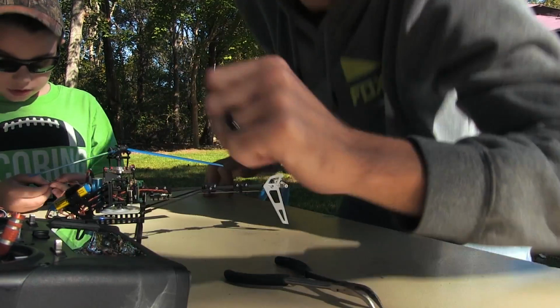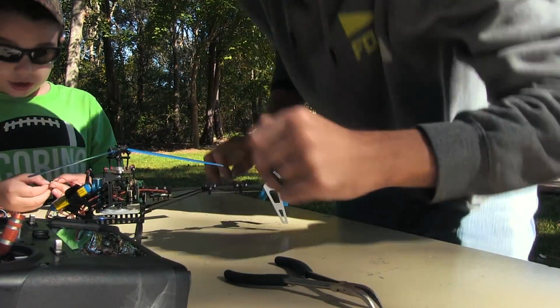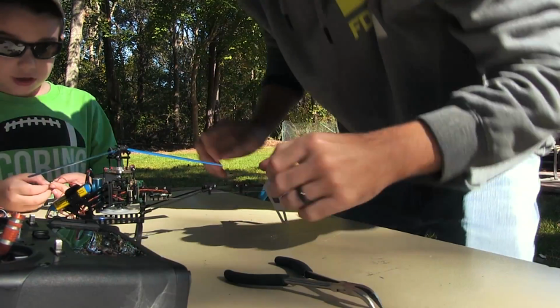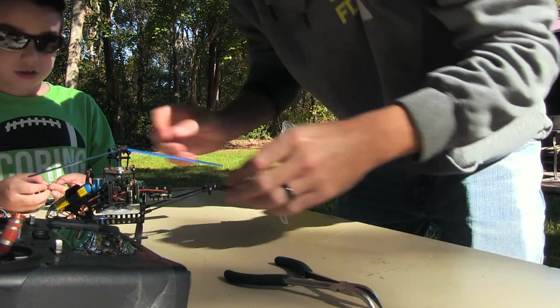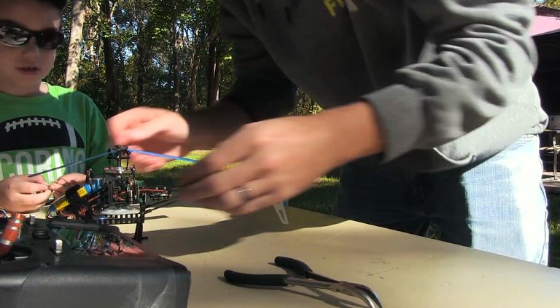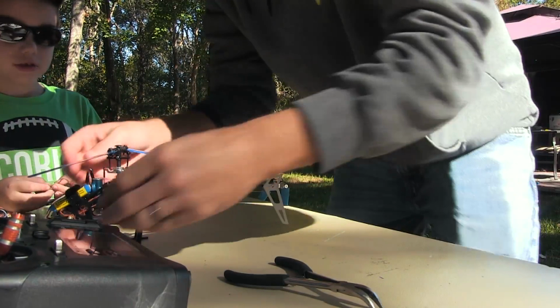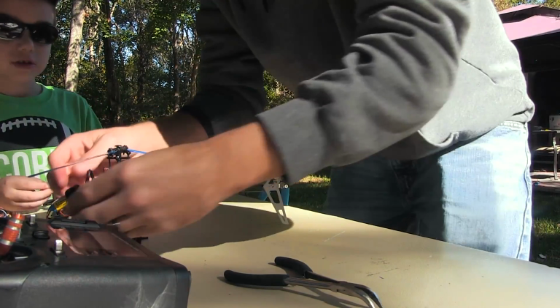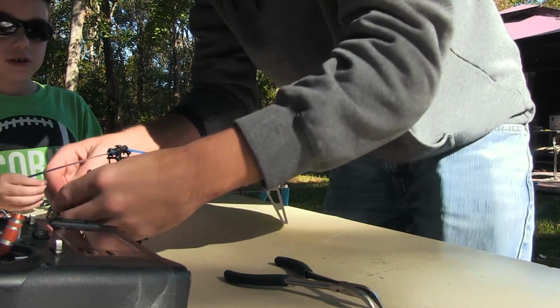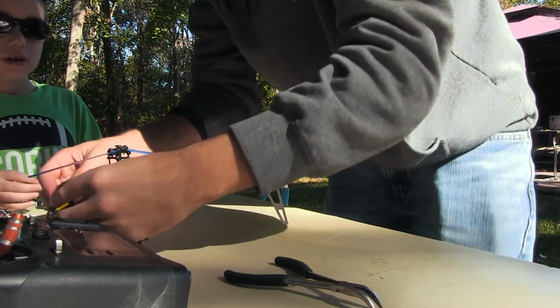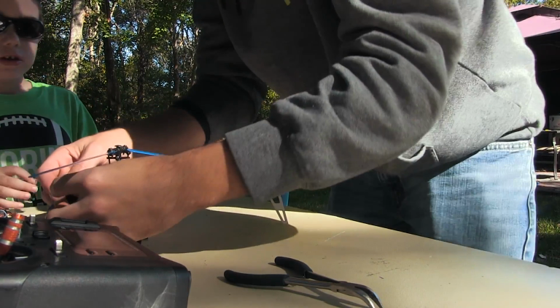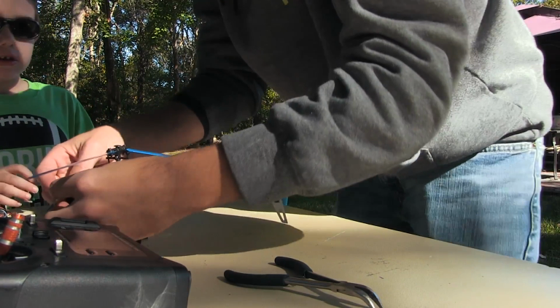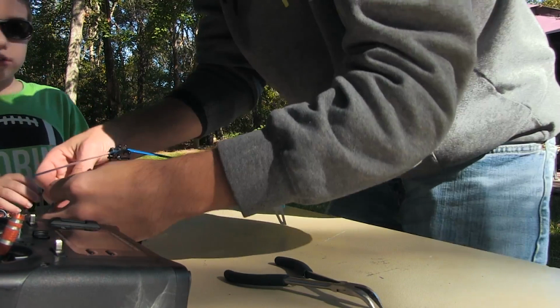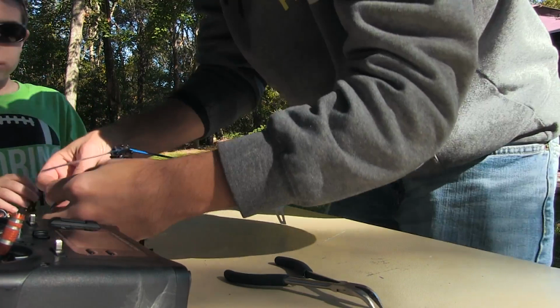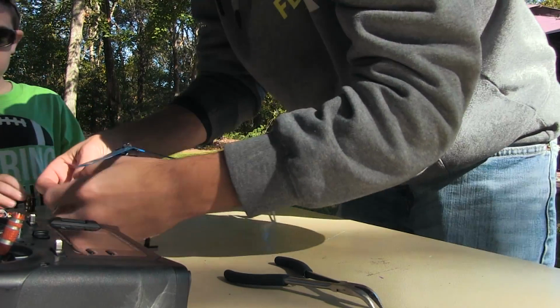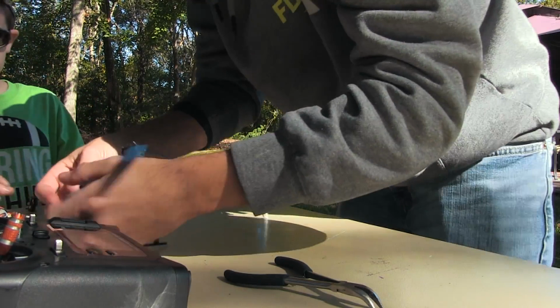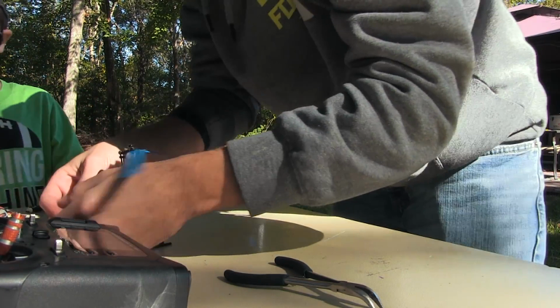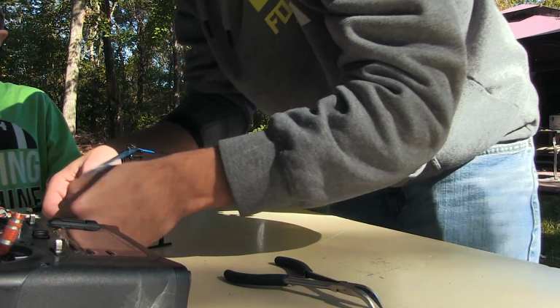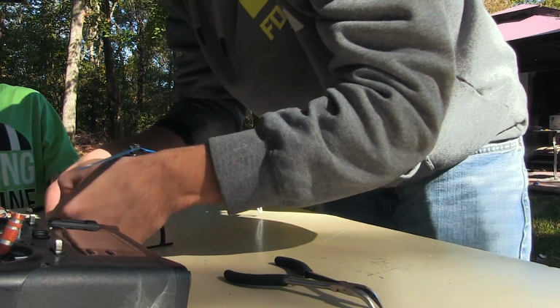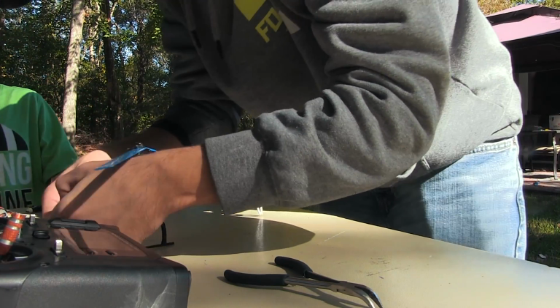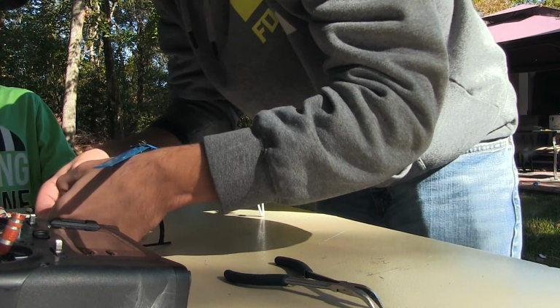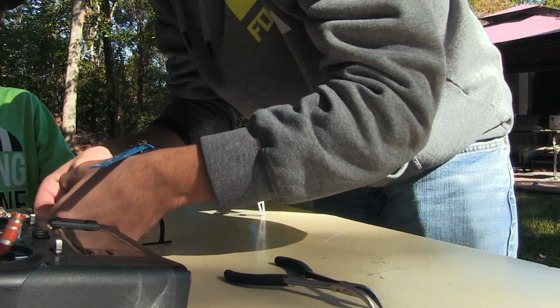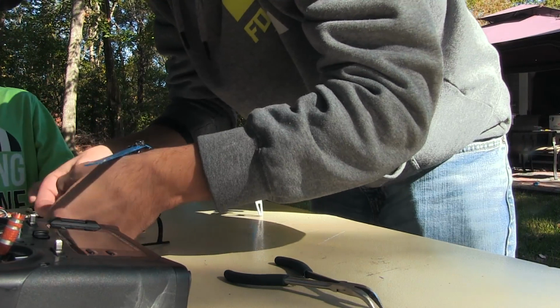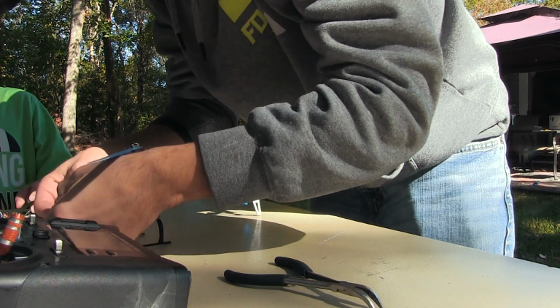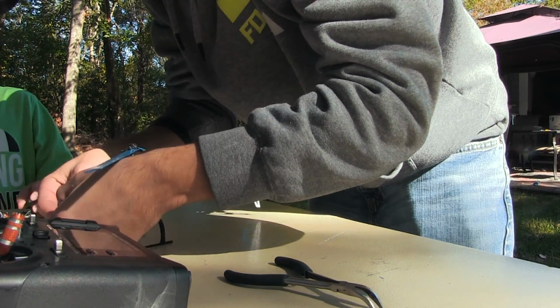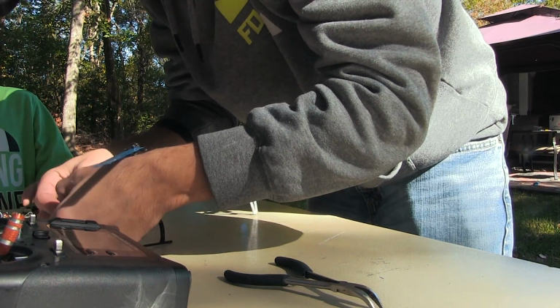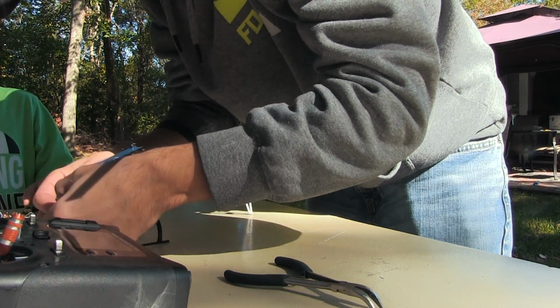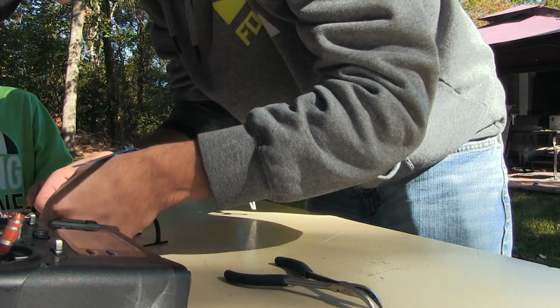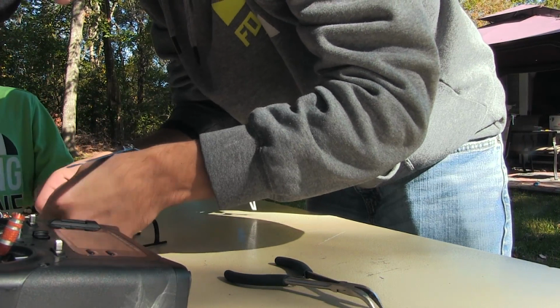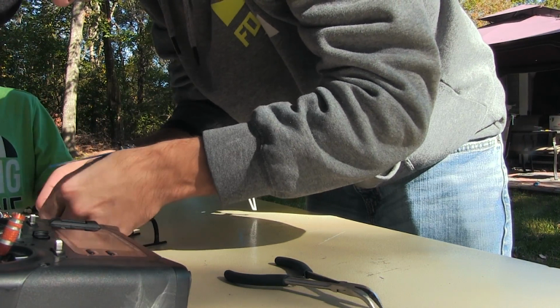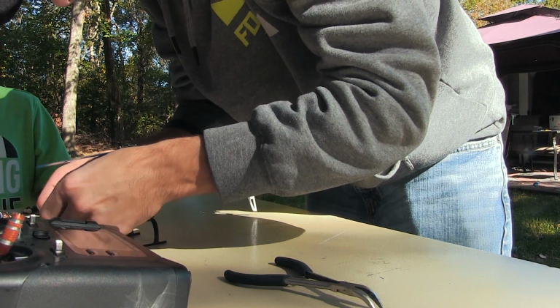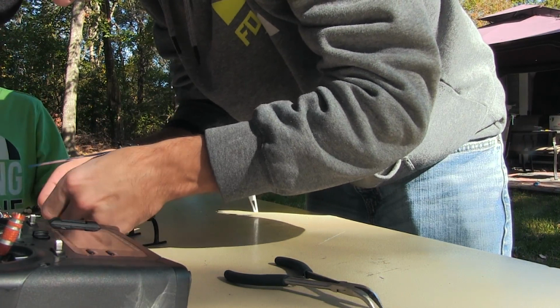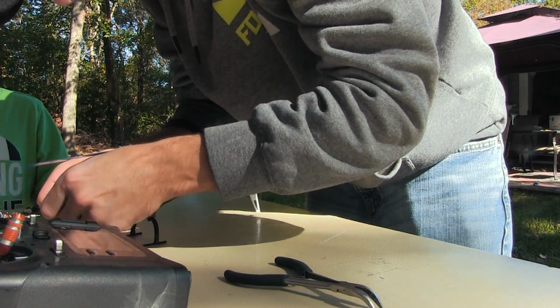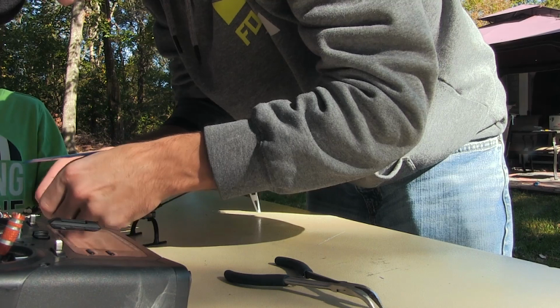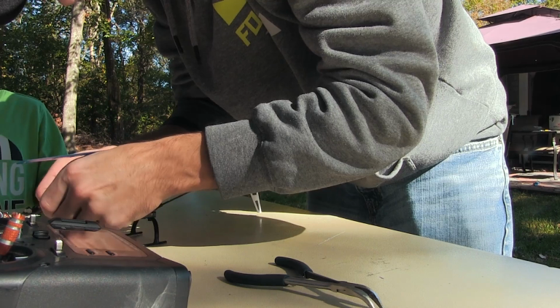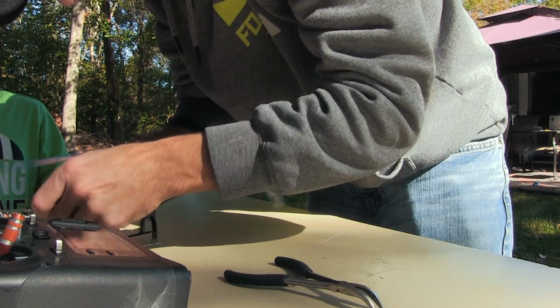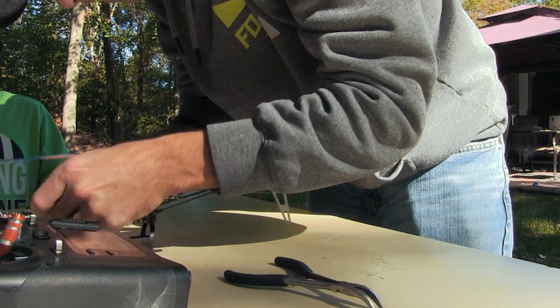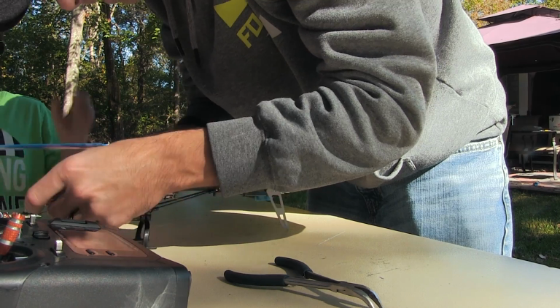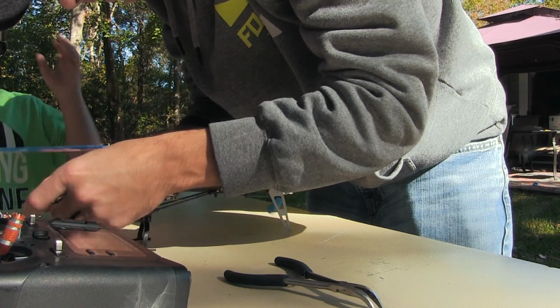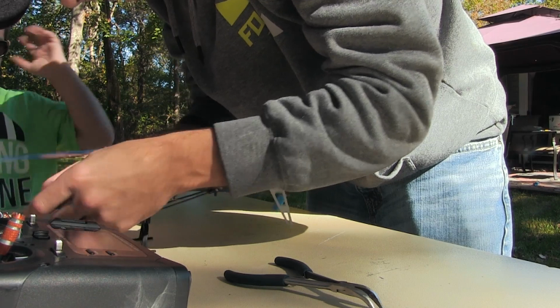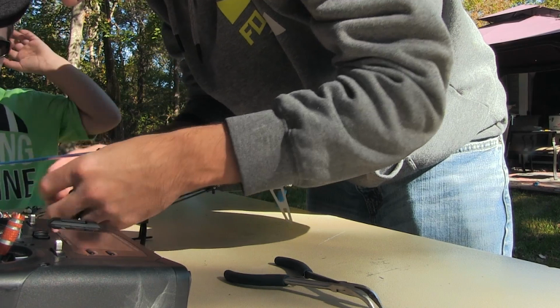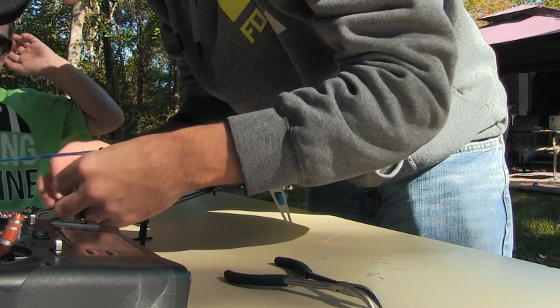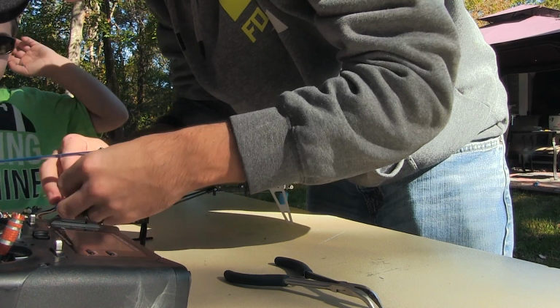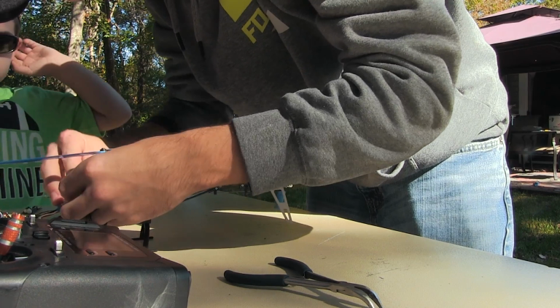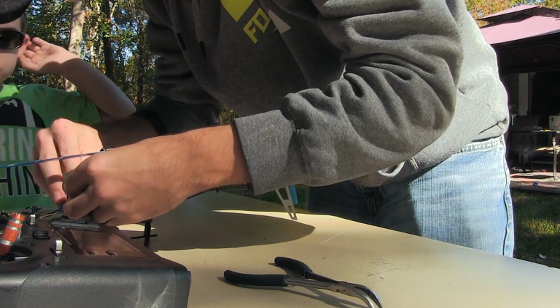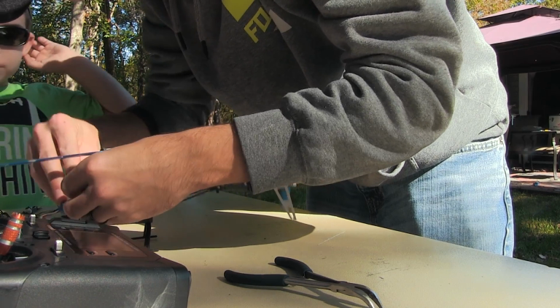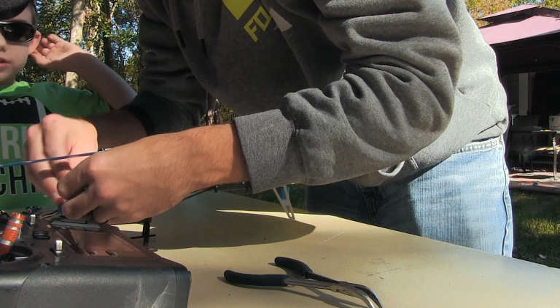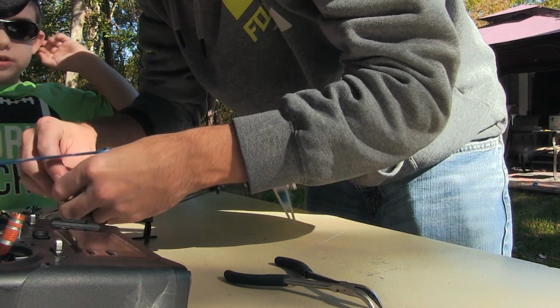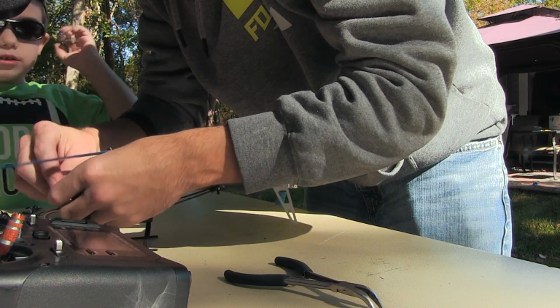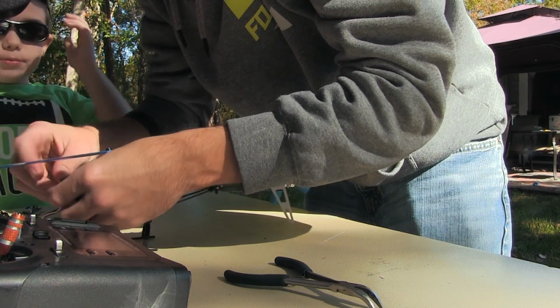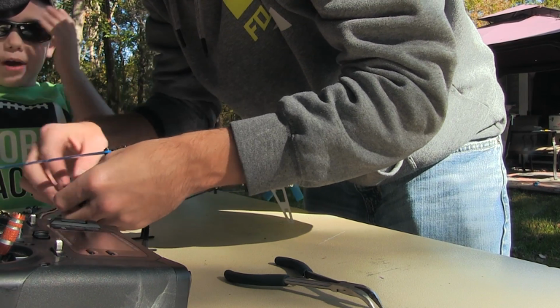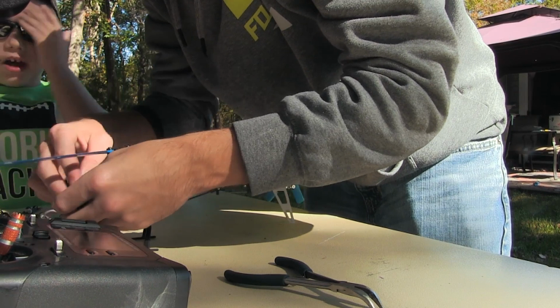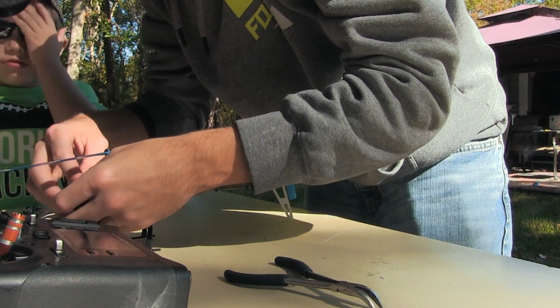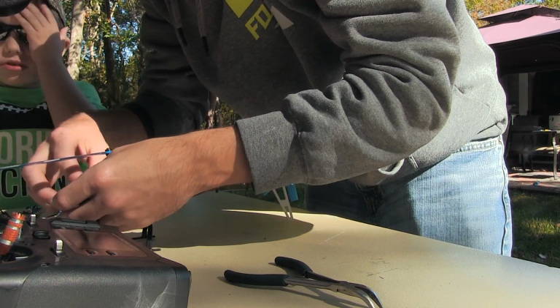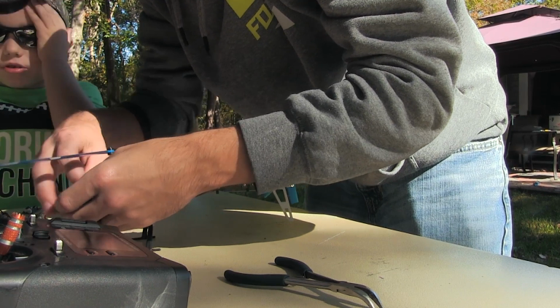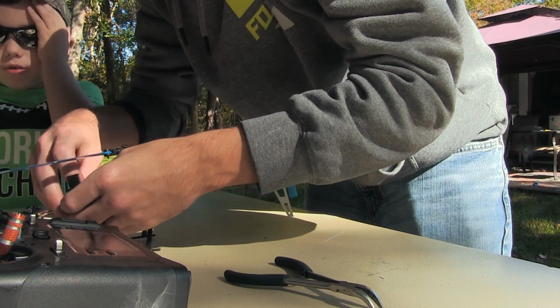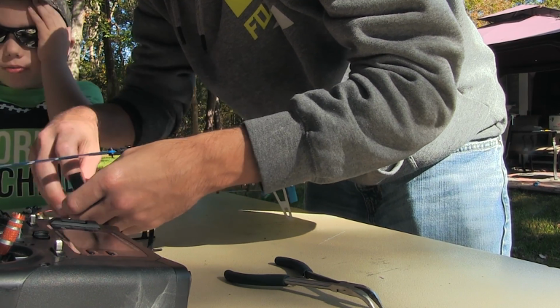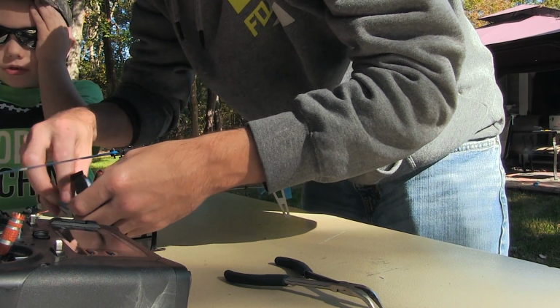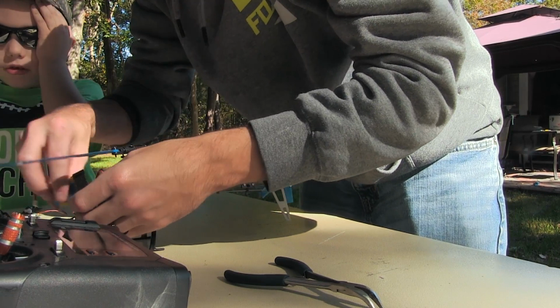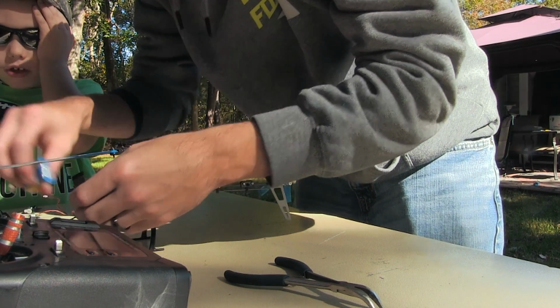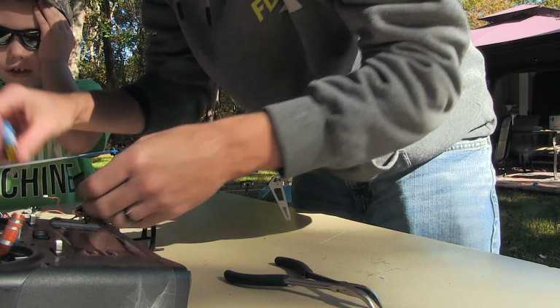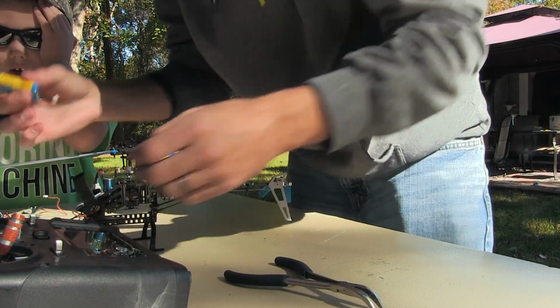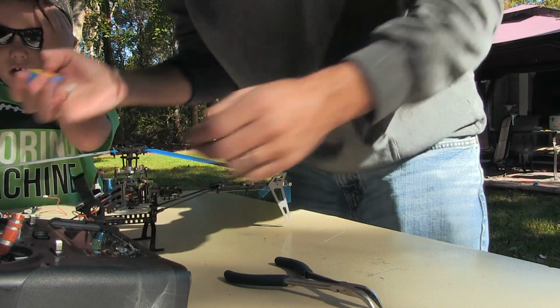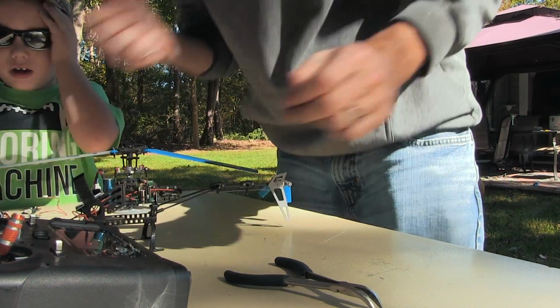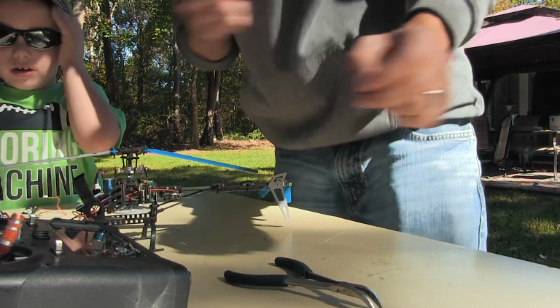Let's go out for another test. We're going to put a different battery in because I know this one was getting low — the battery's almost going to die.